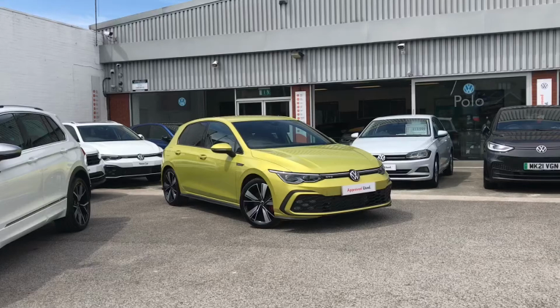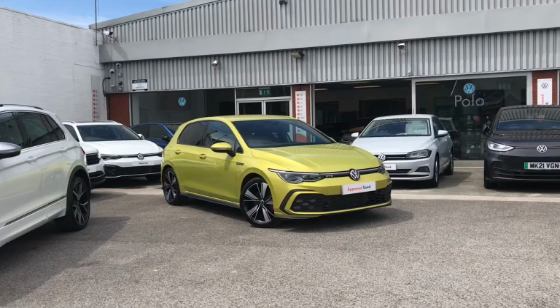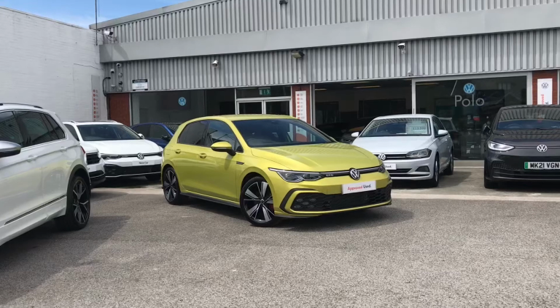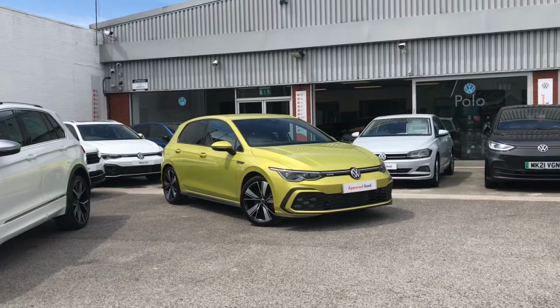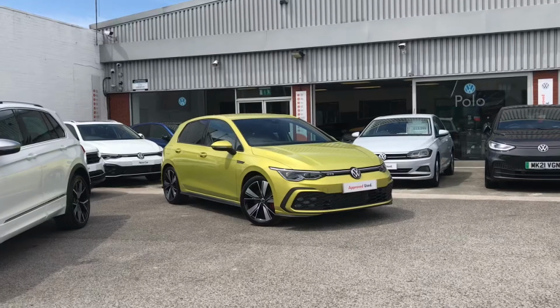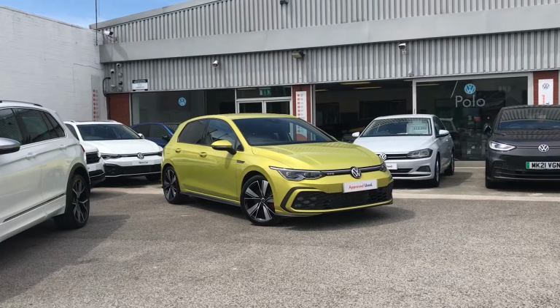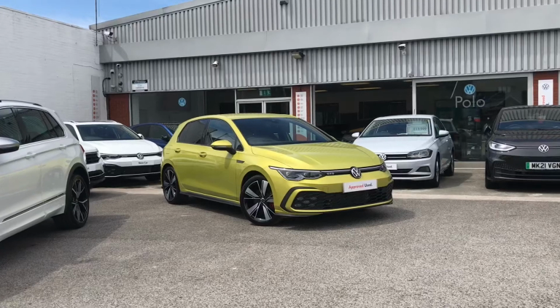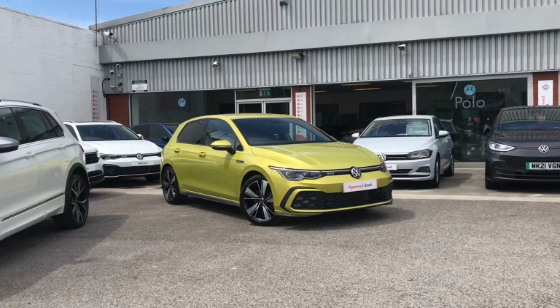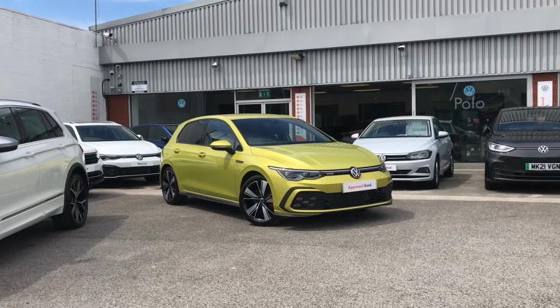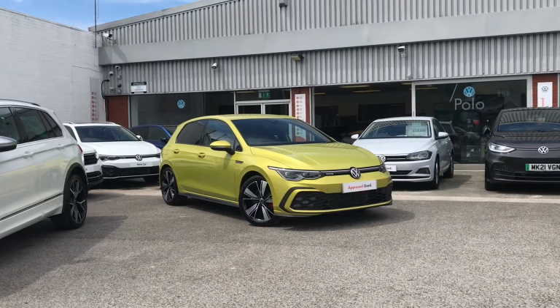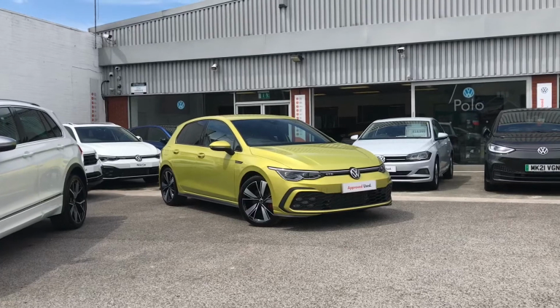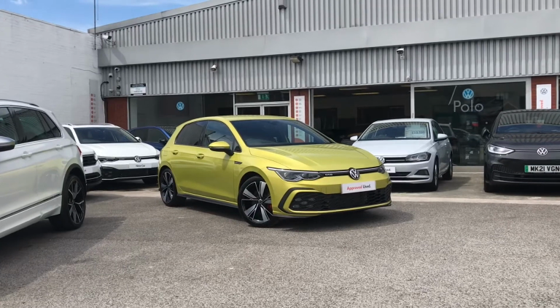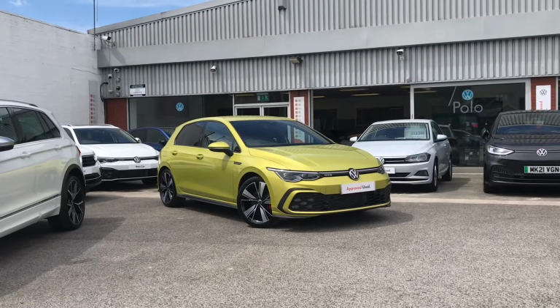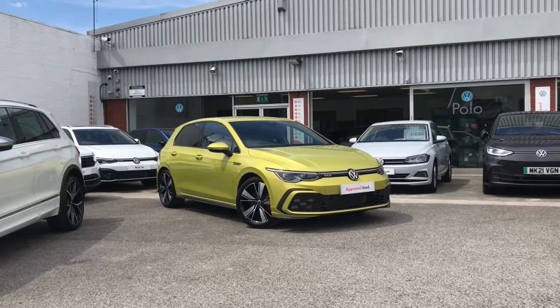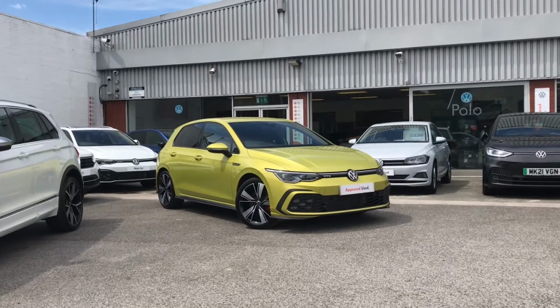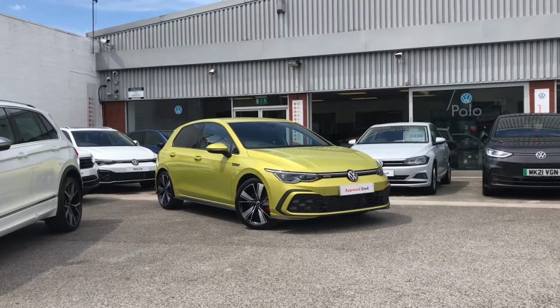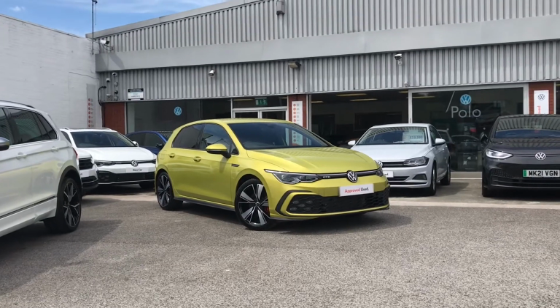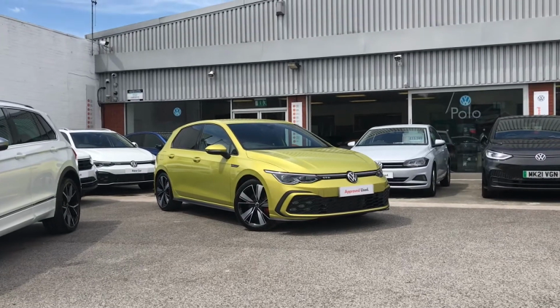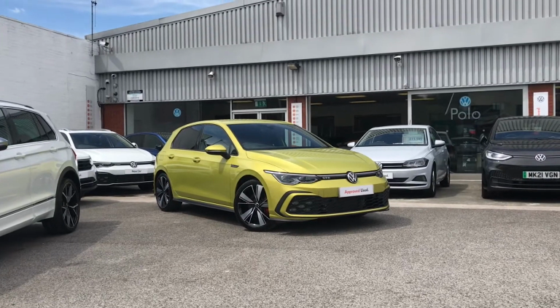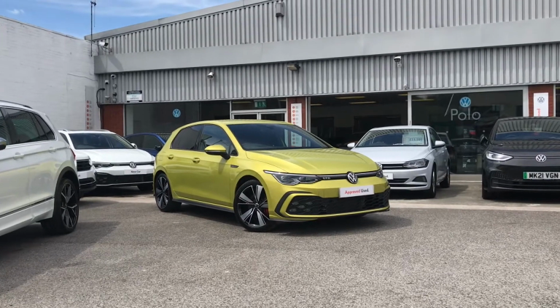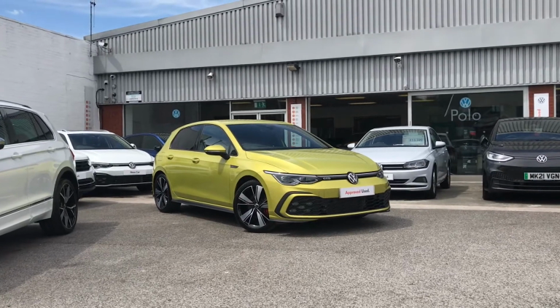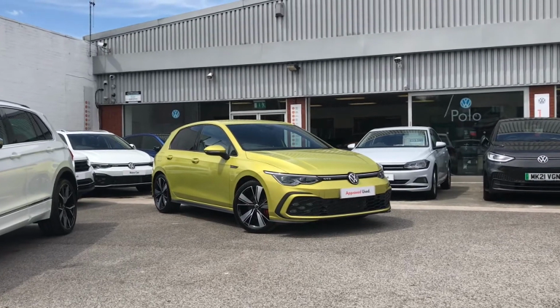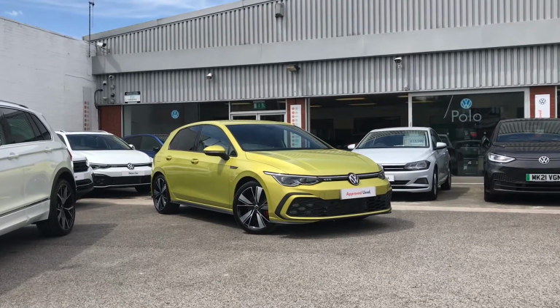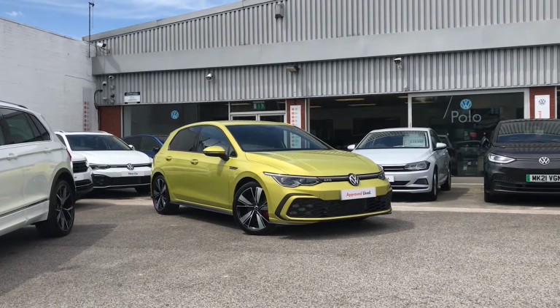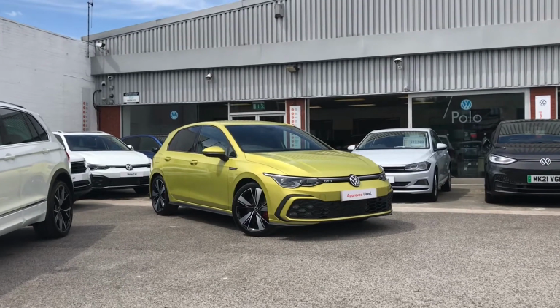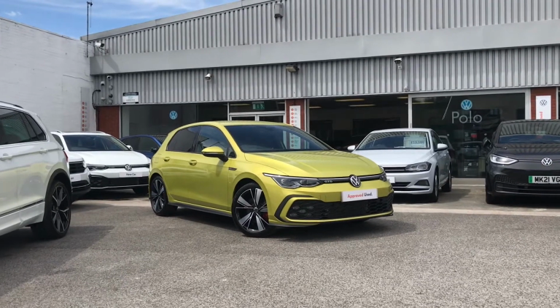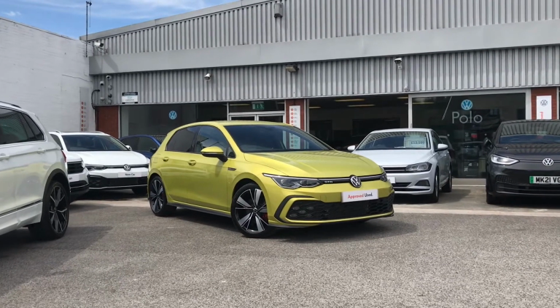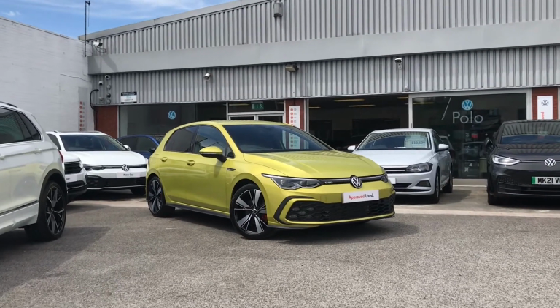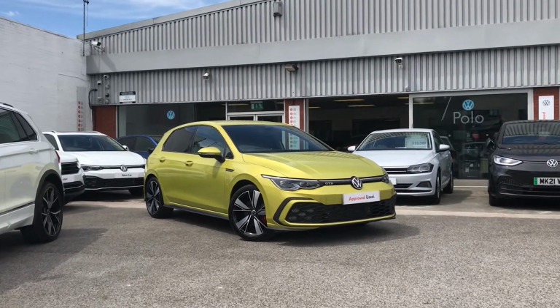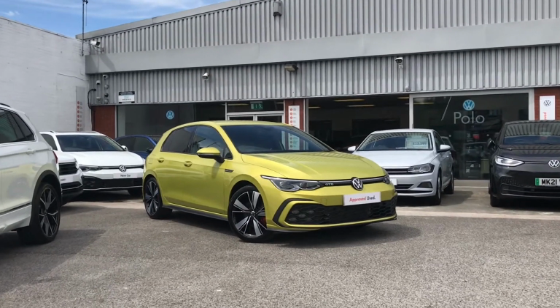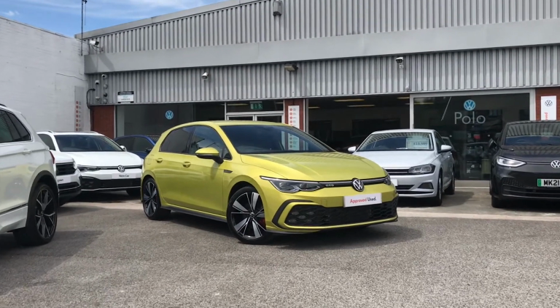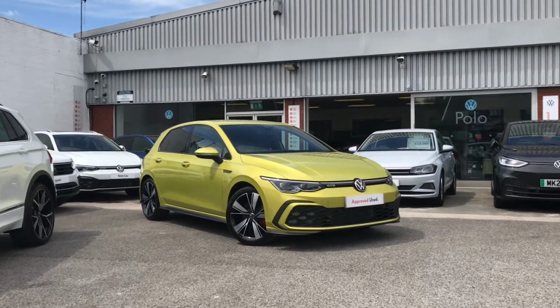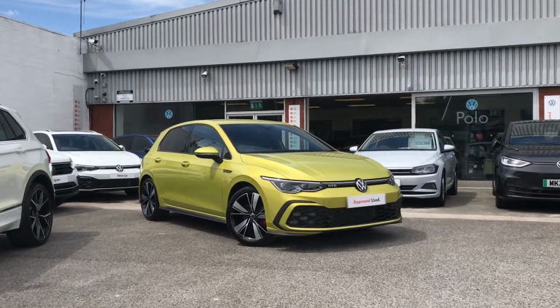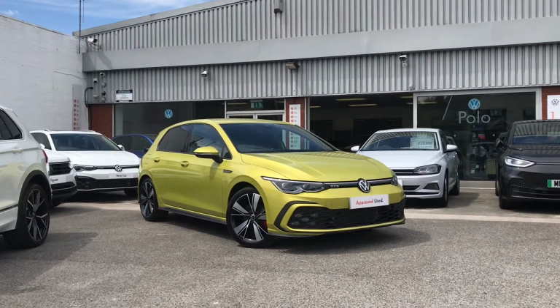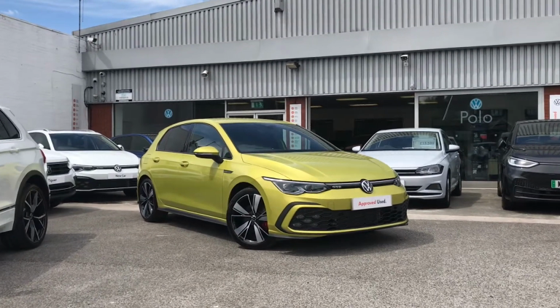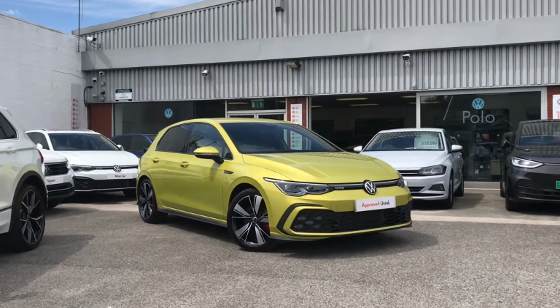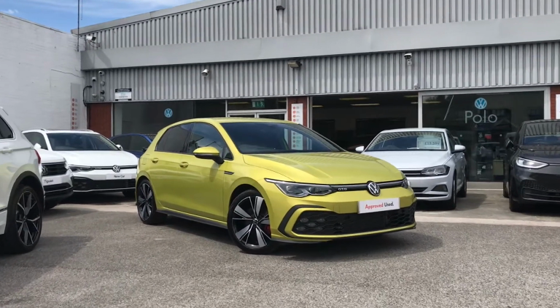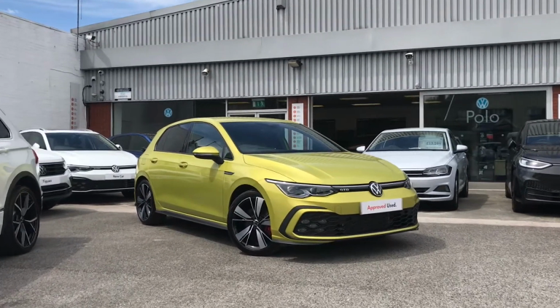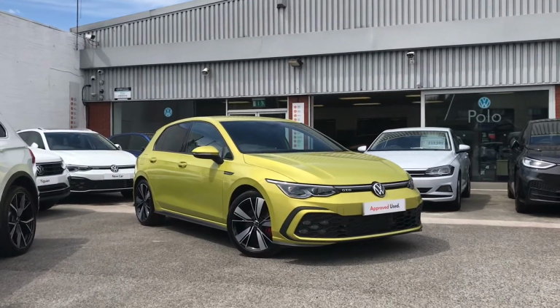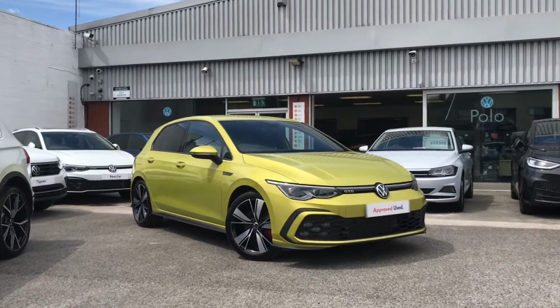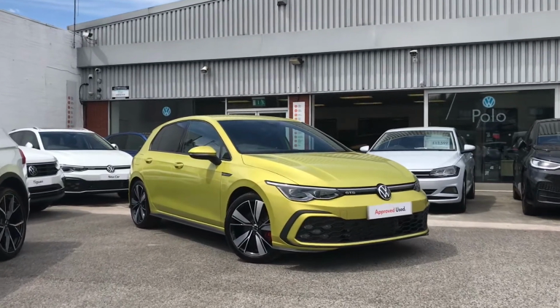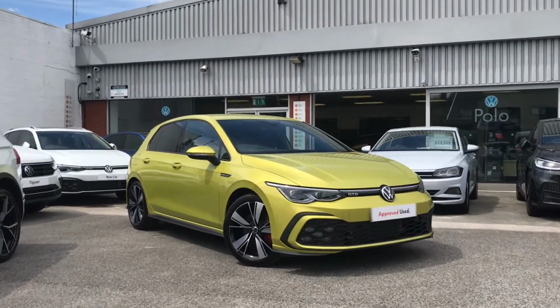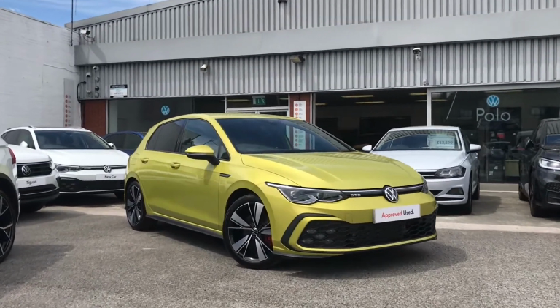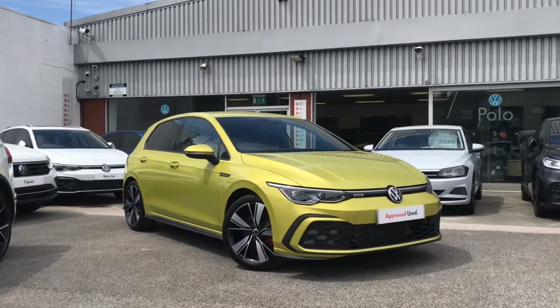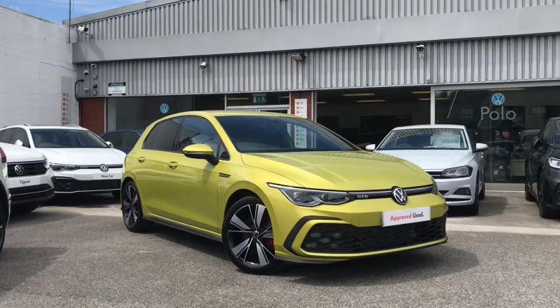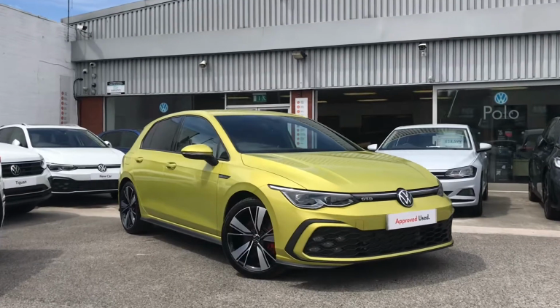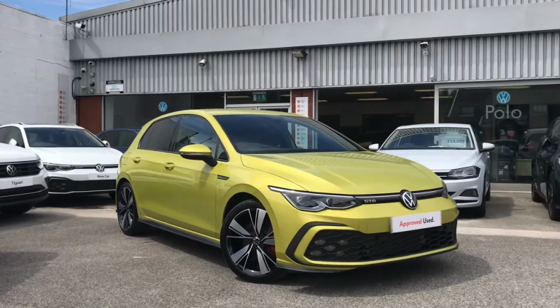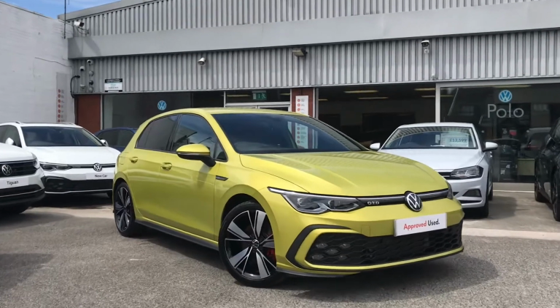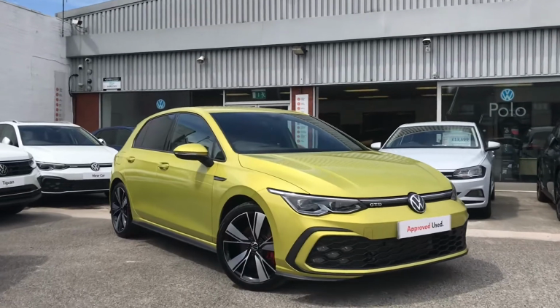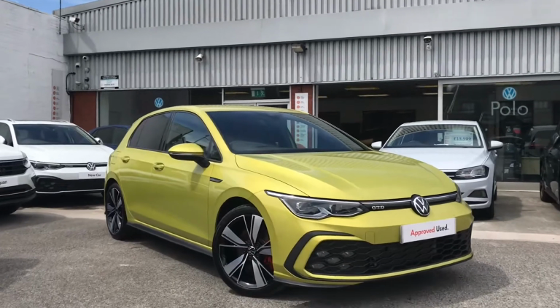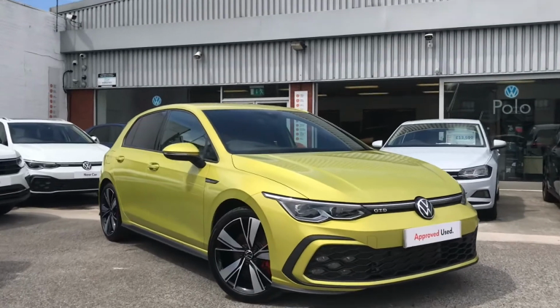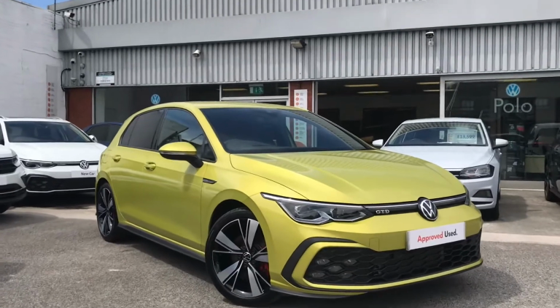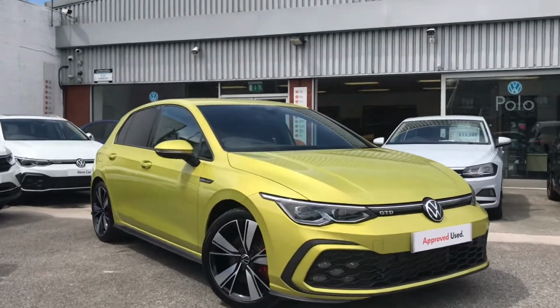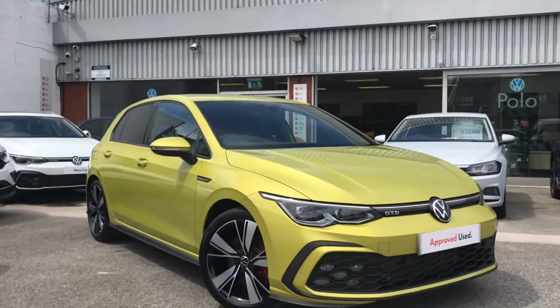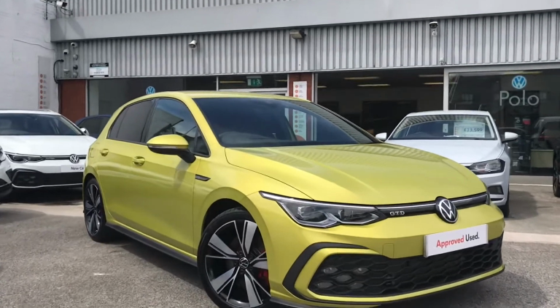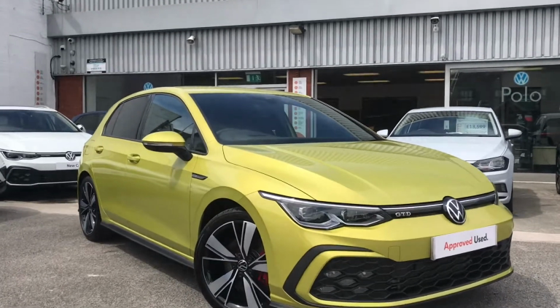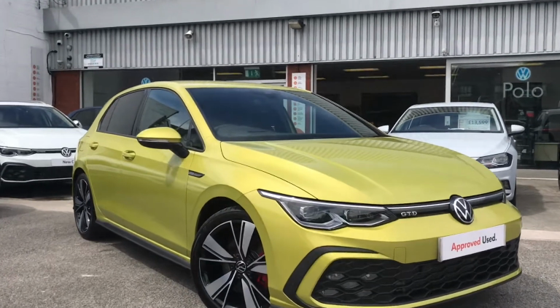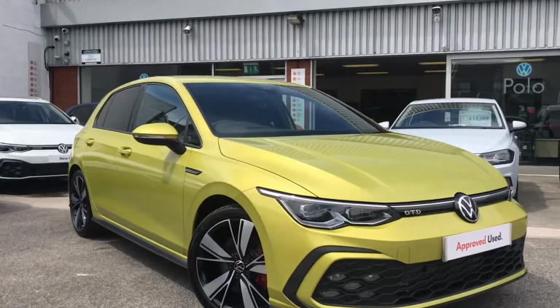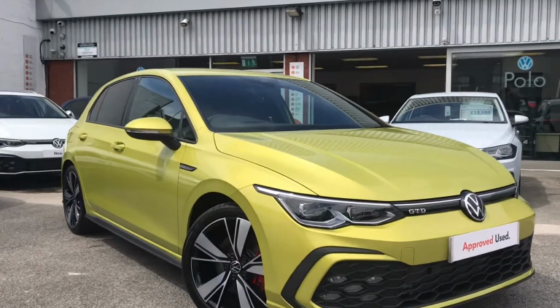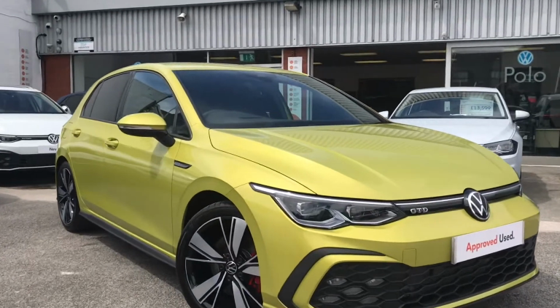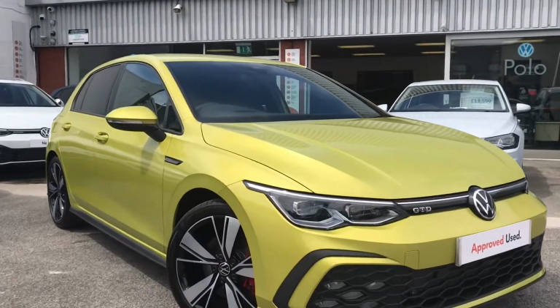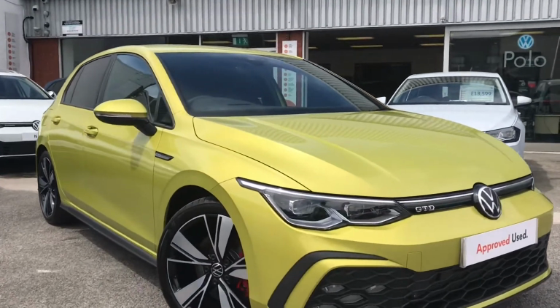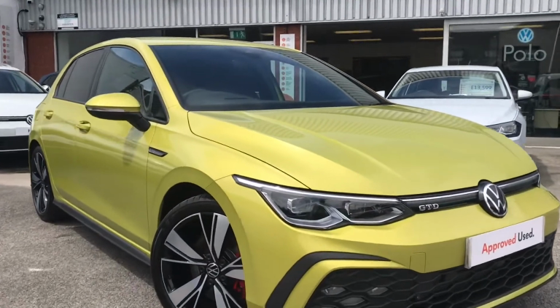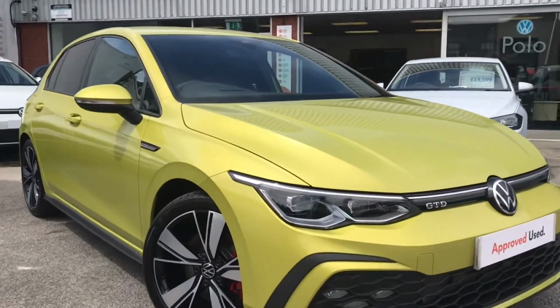Hello from All In Volkswagen. Here we have the approved used Volkswagen Golf 8 GTD 2.0 TDI 200PS in a fantastic lime yellow finish.